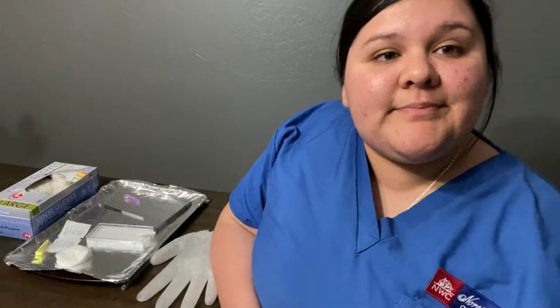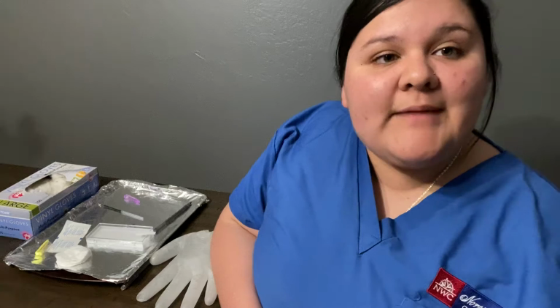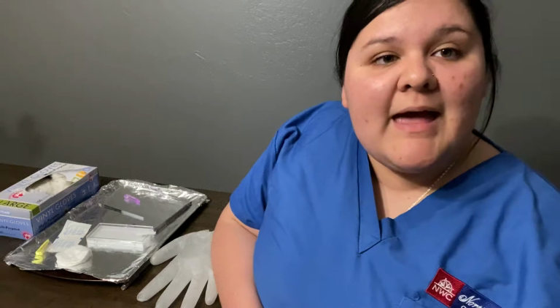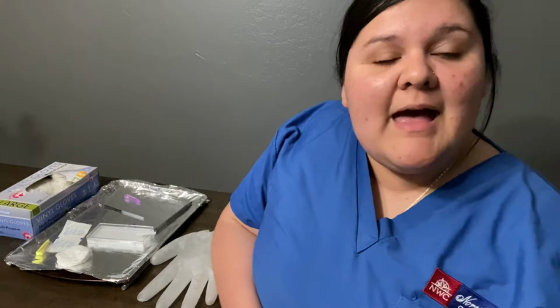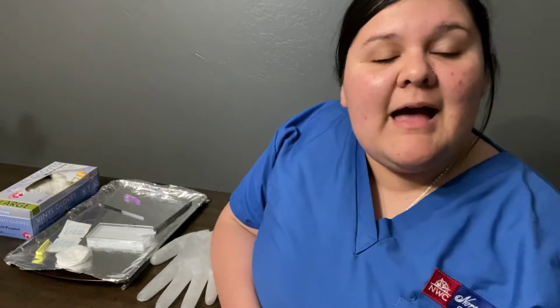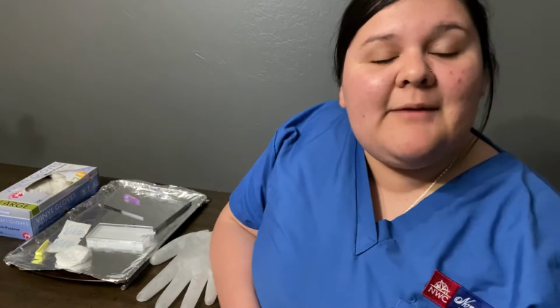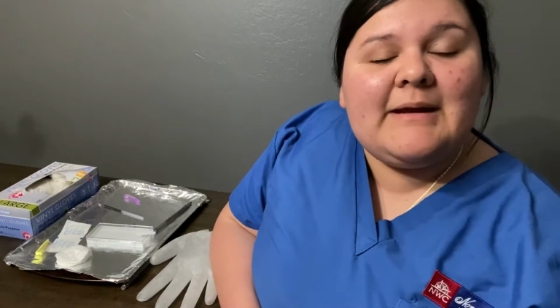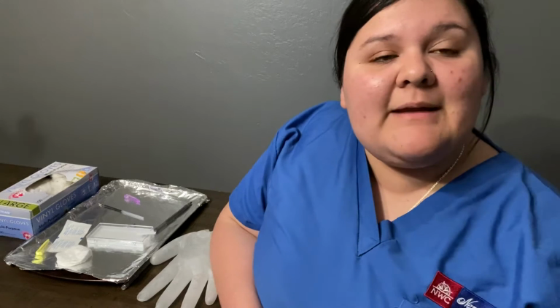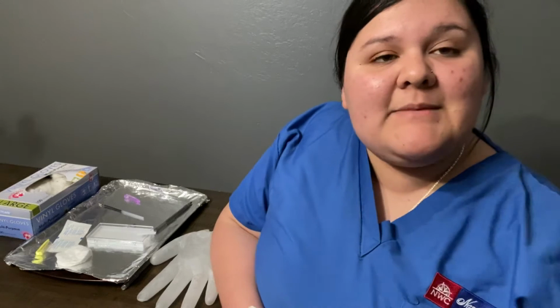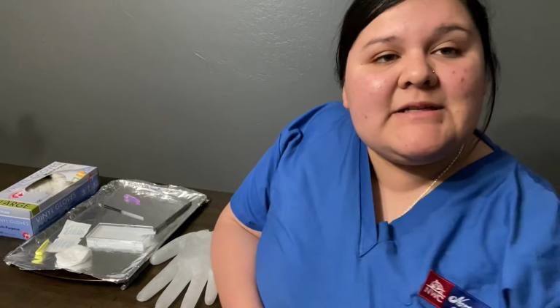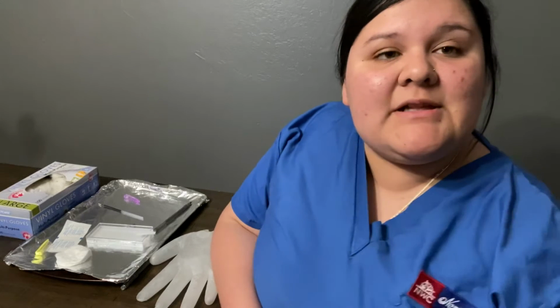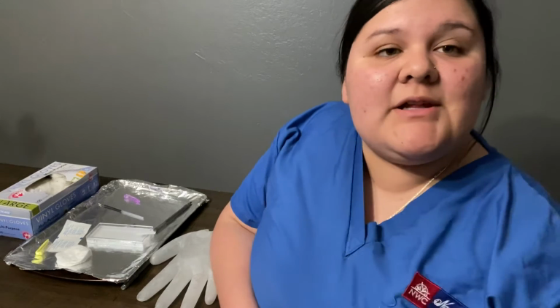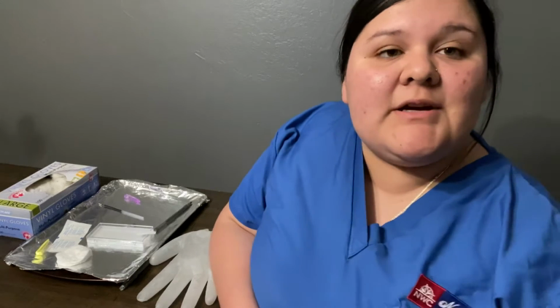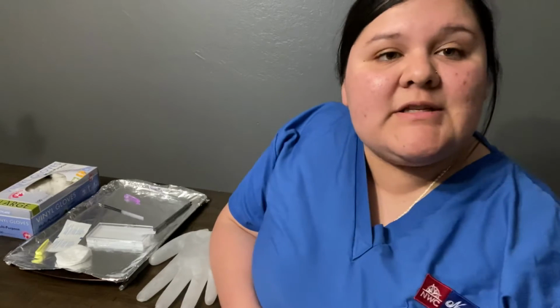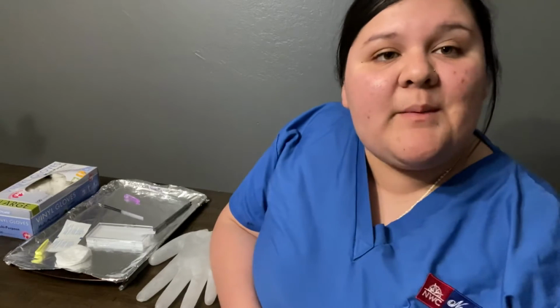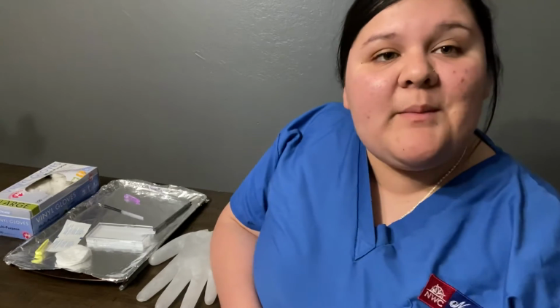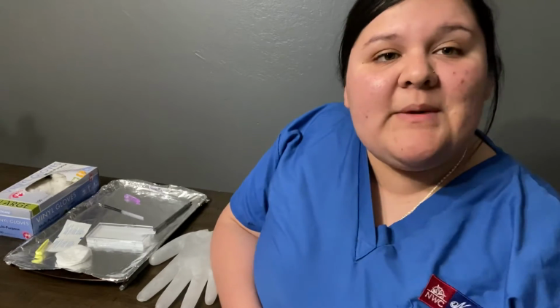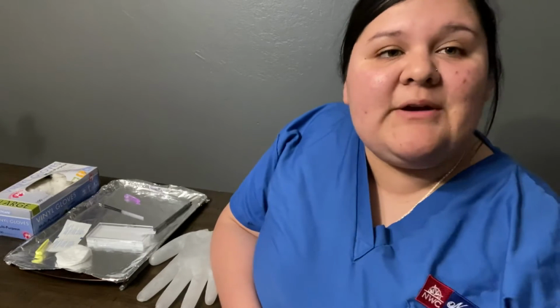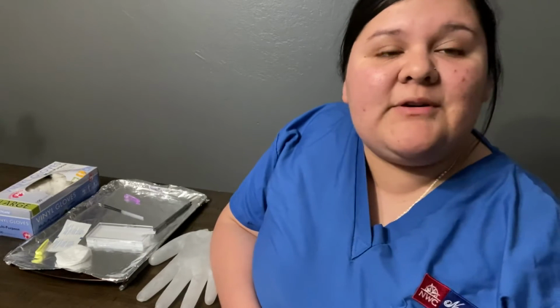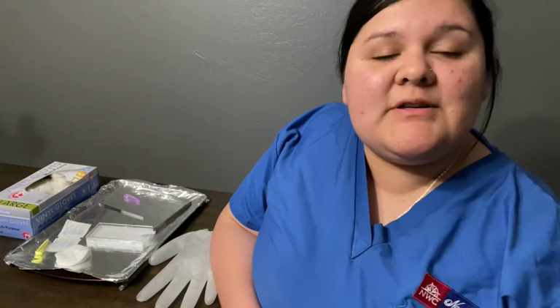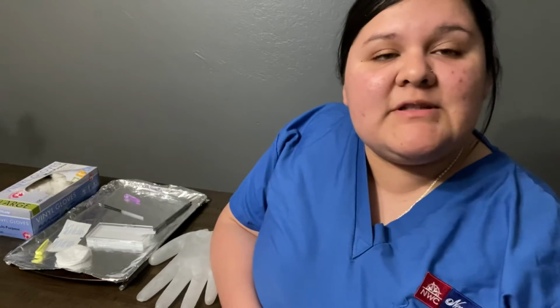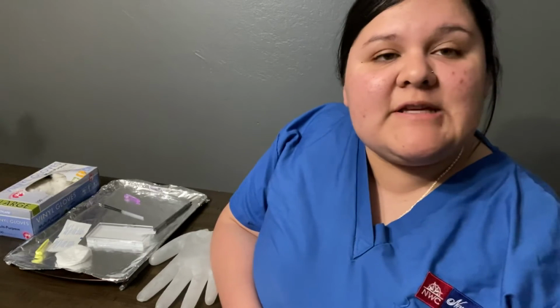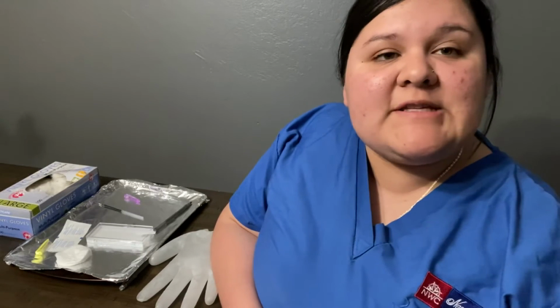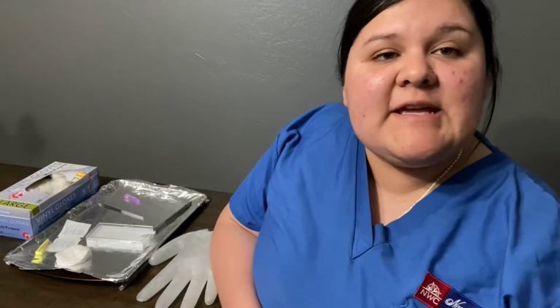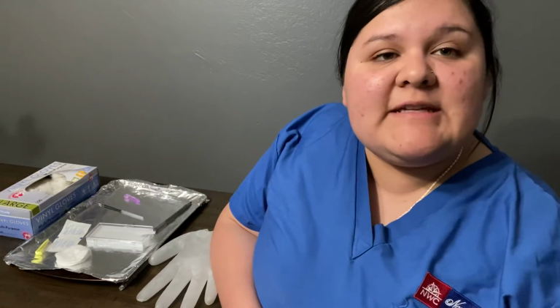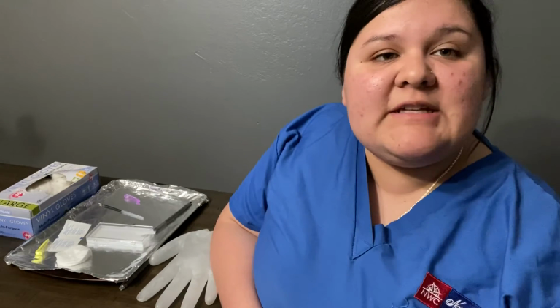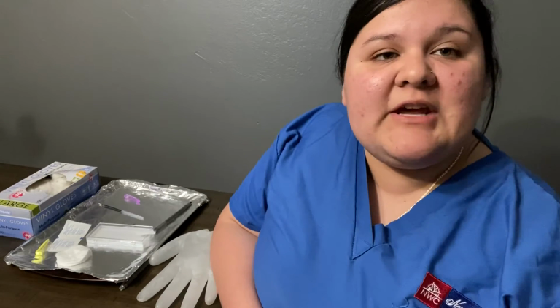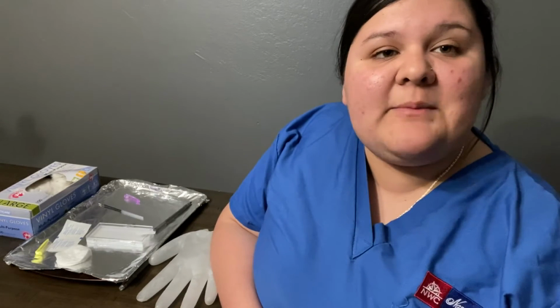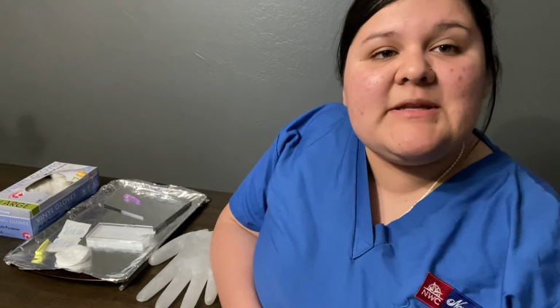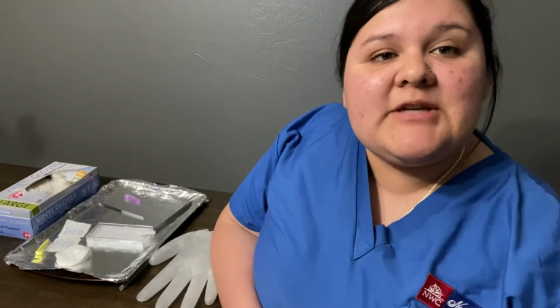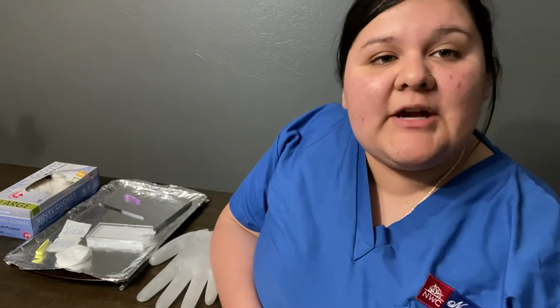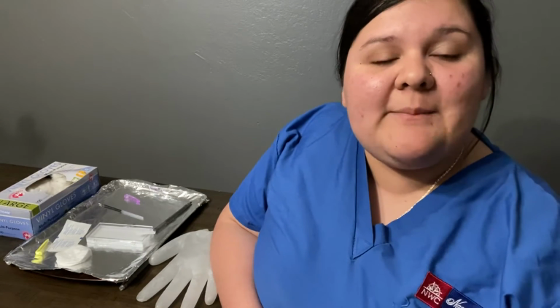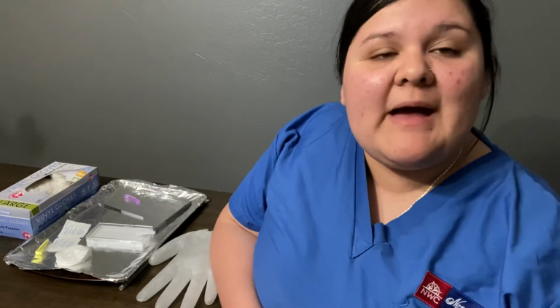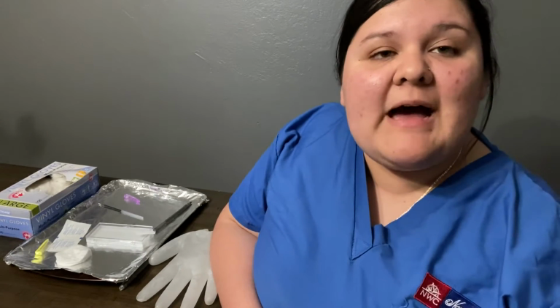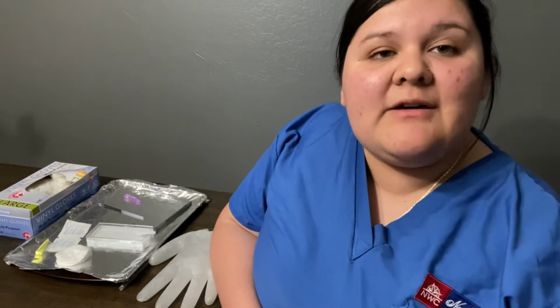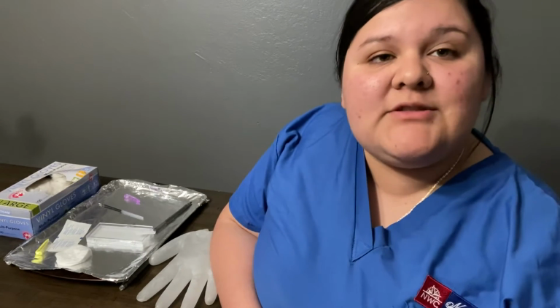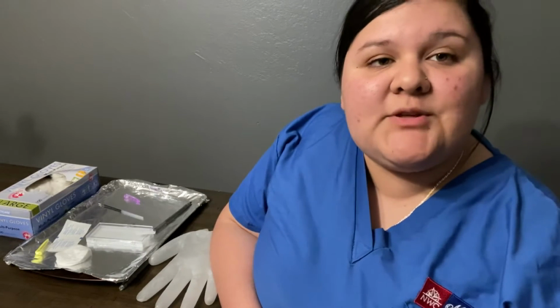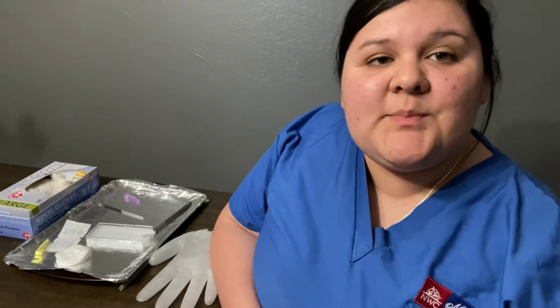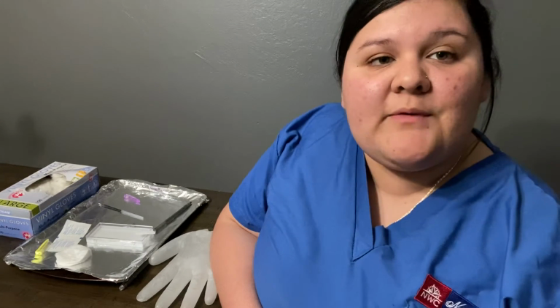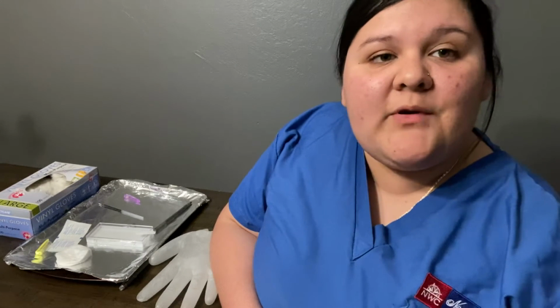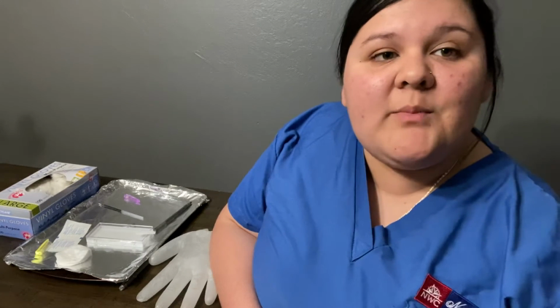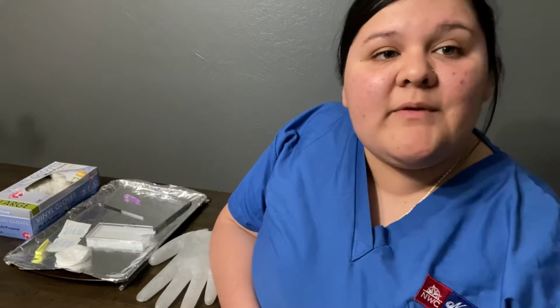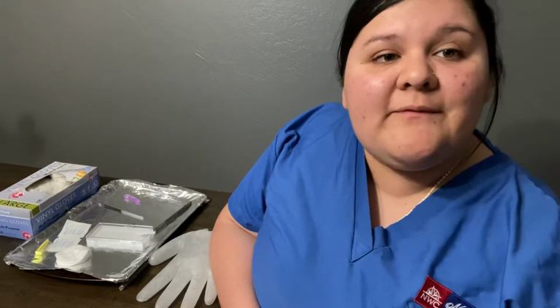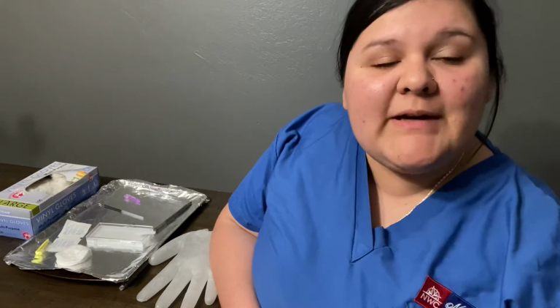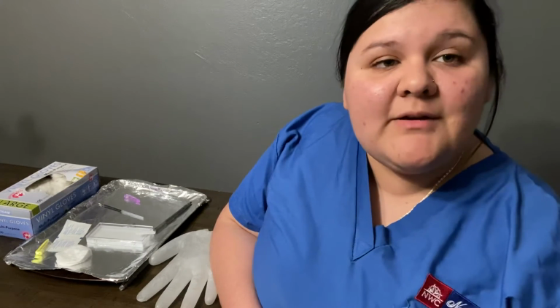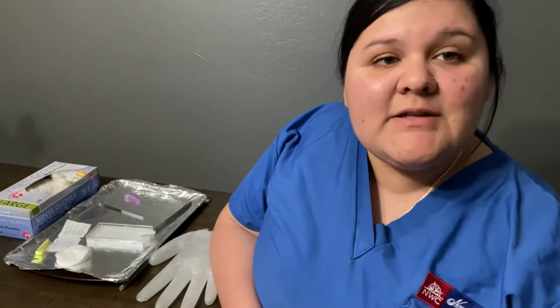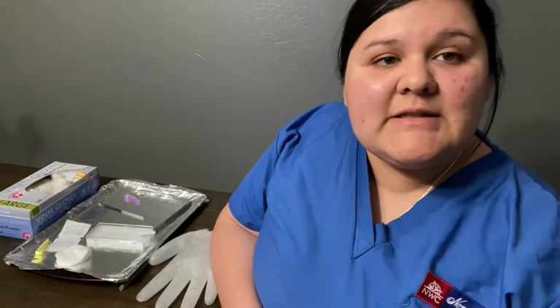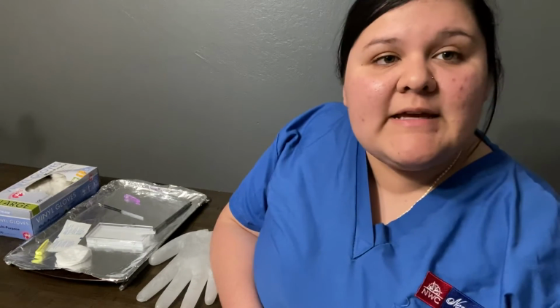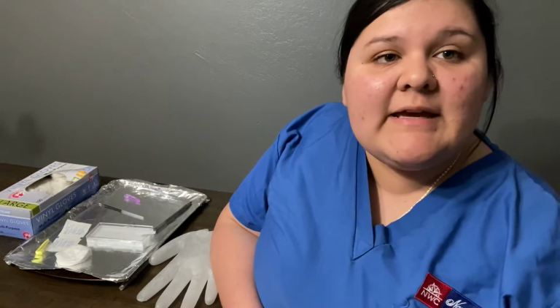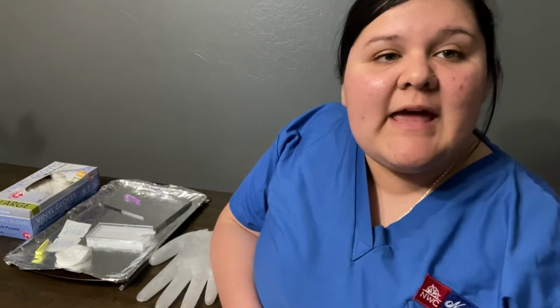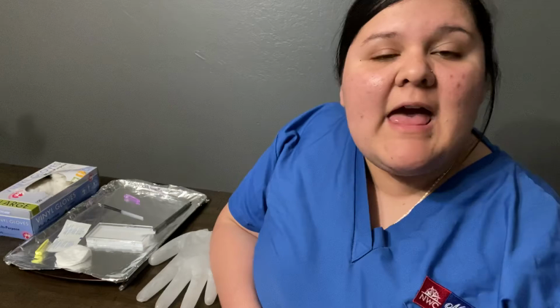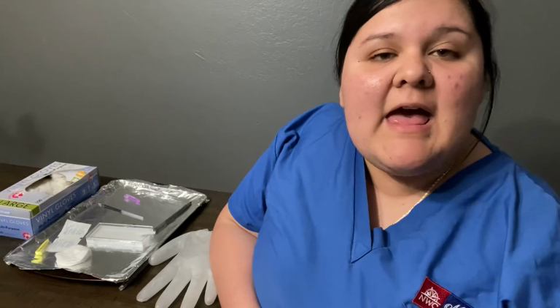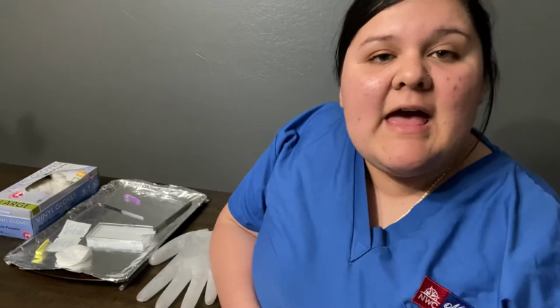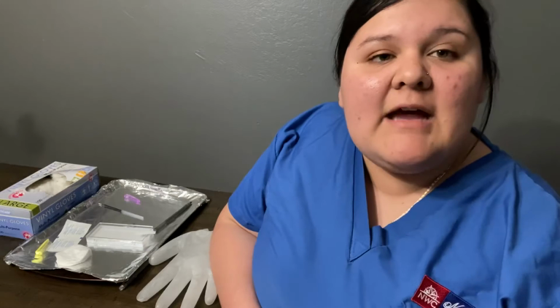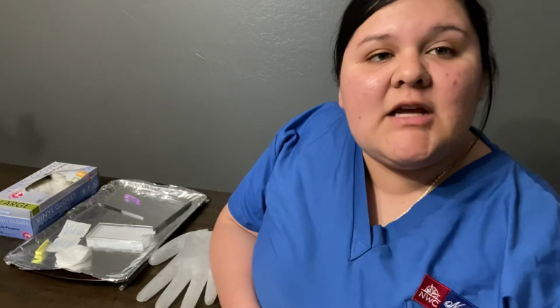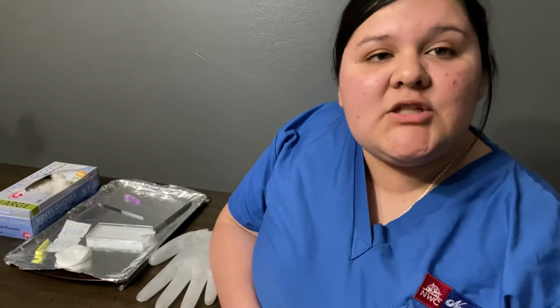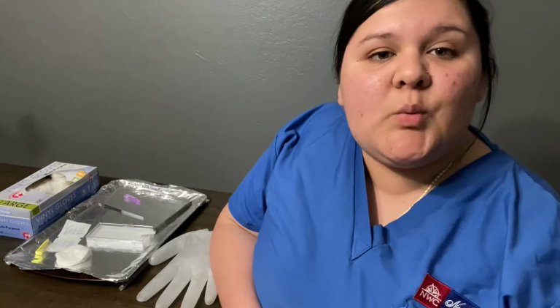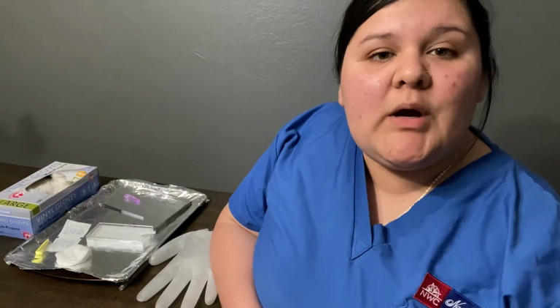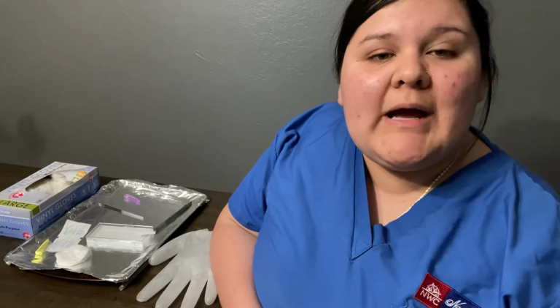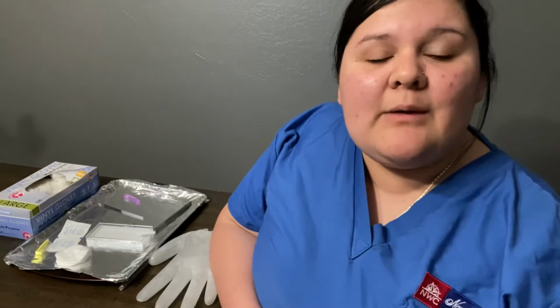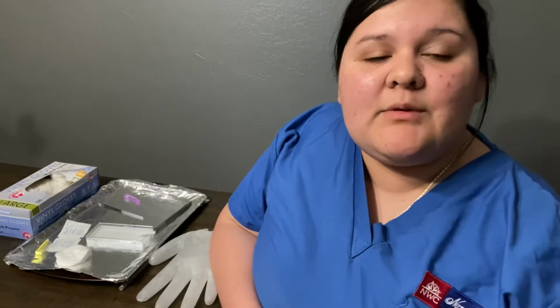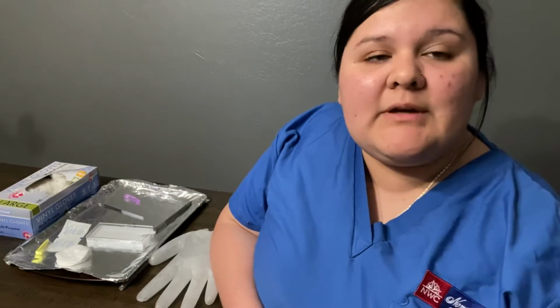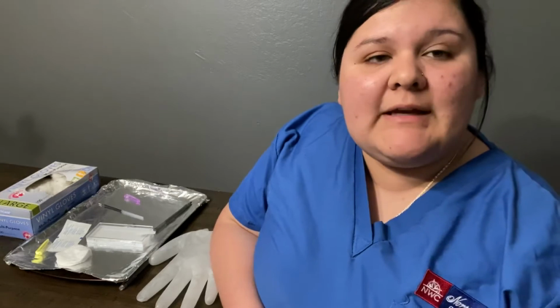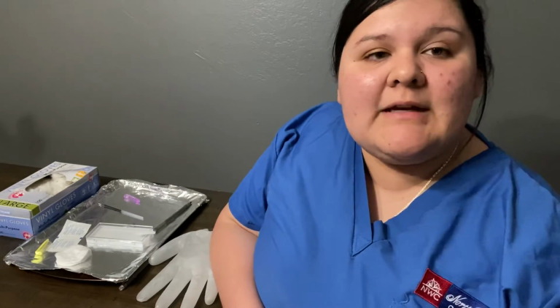Hi, my name is Clarissa. I'm a medical assistant and today I'll be talking about how to perform a finger stick and also what I will need.